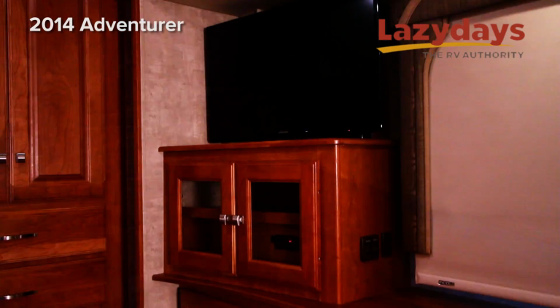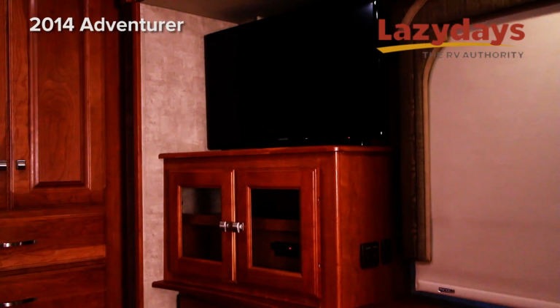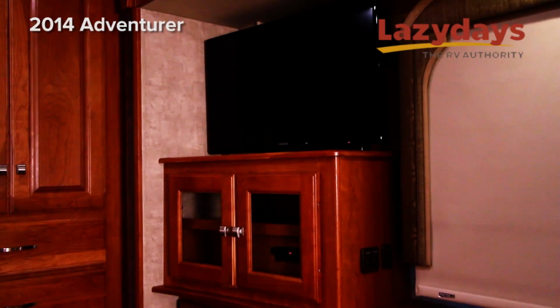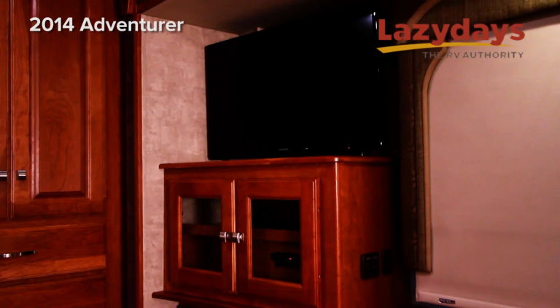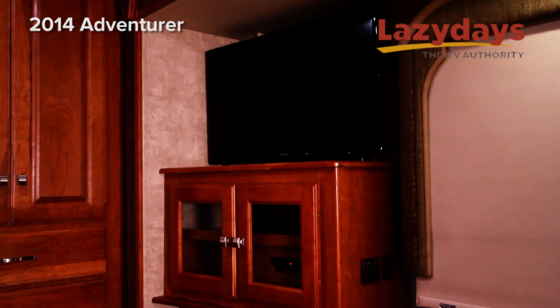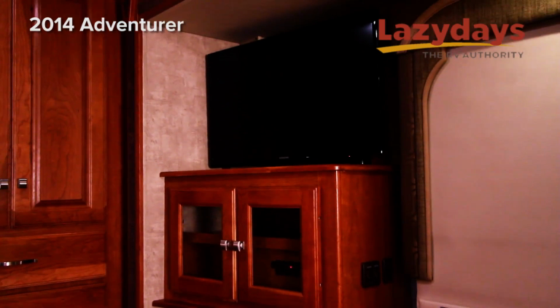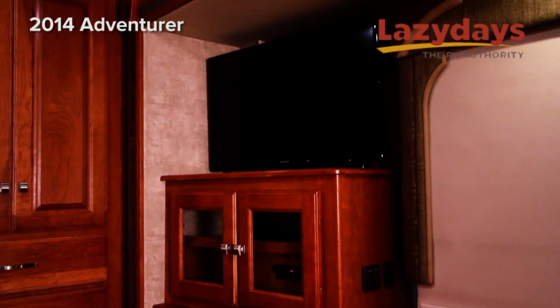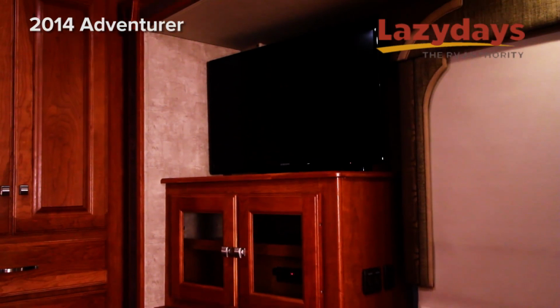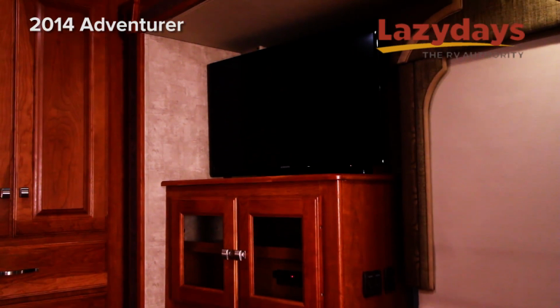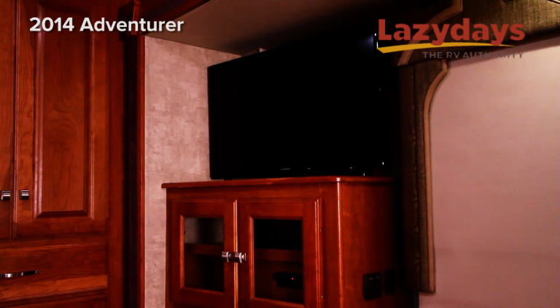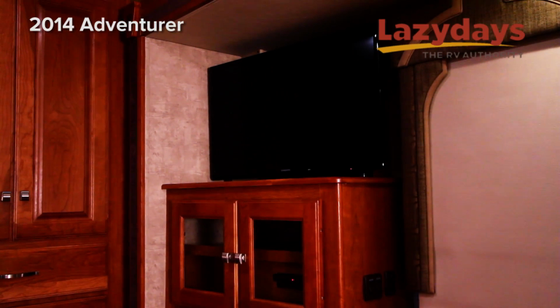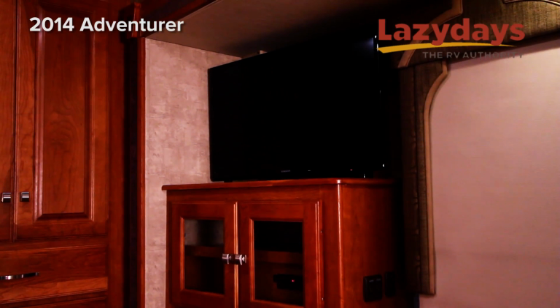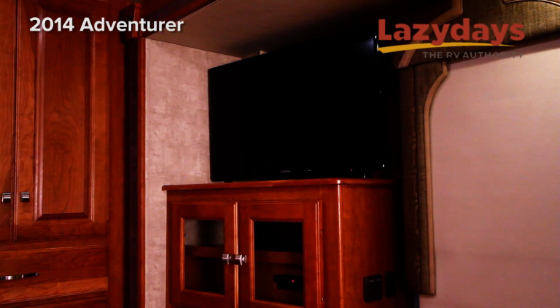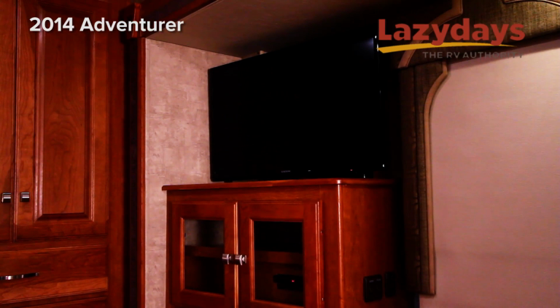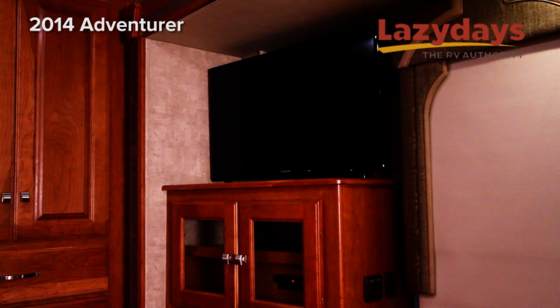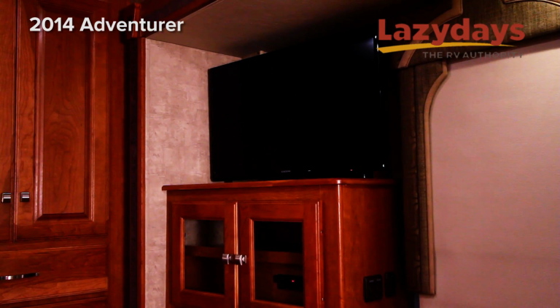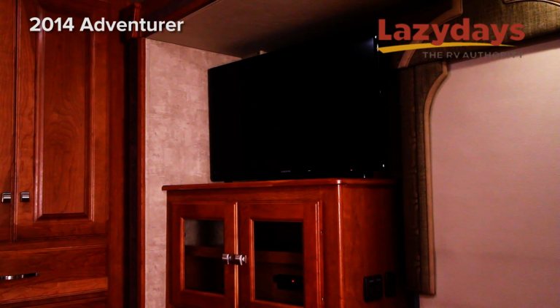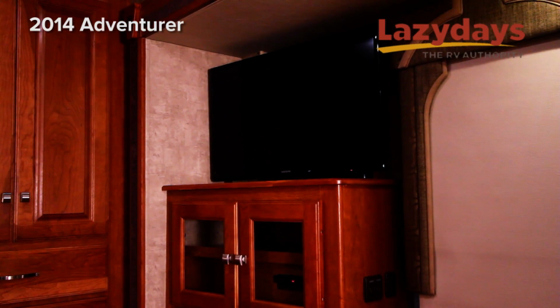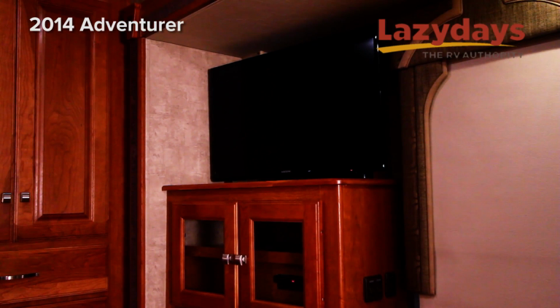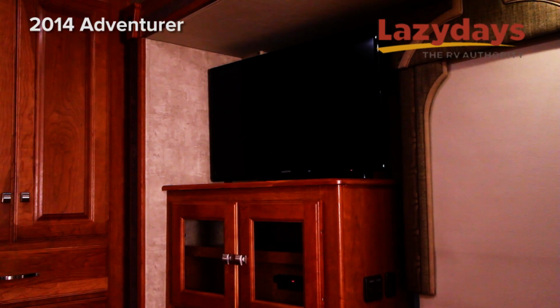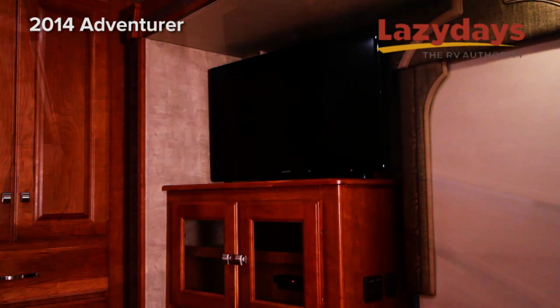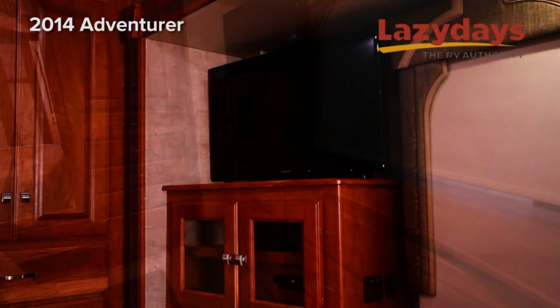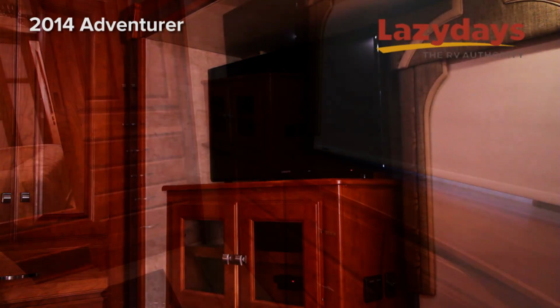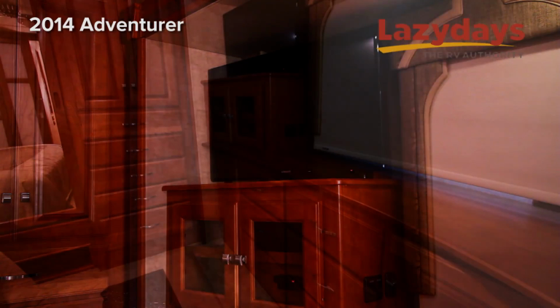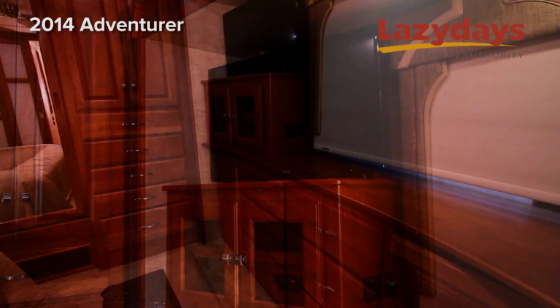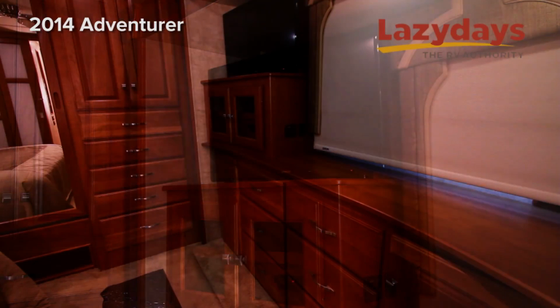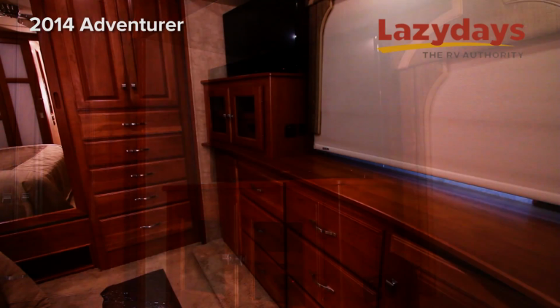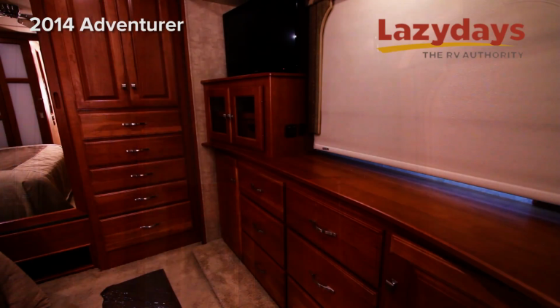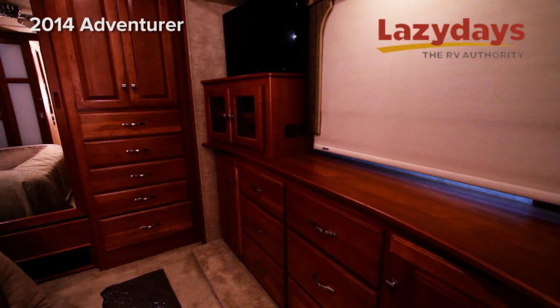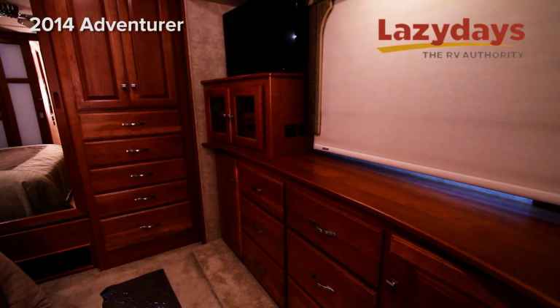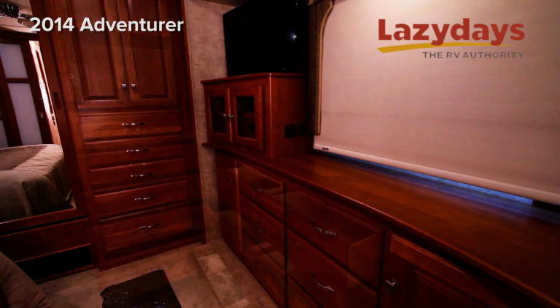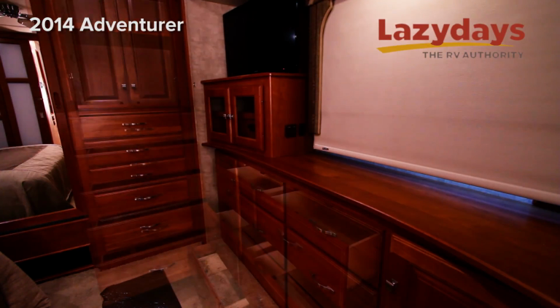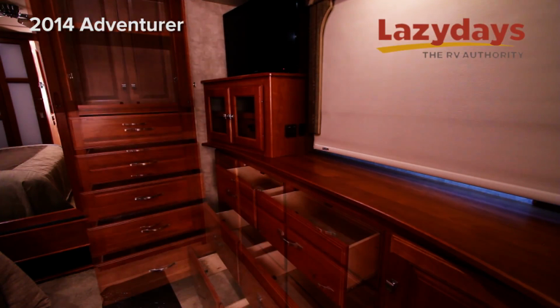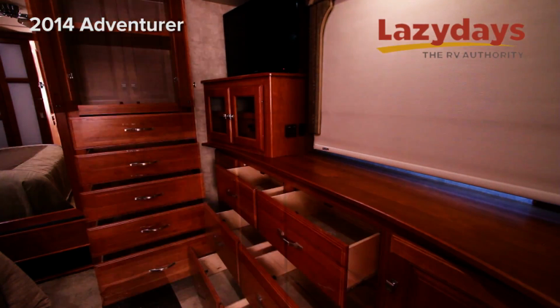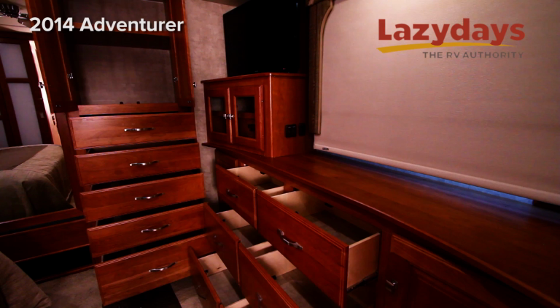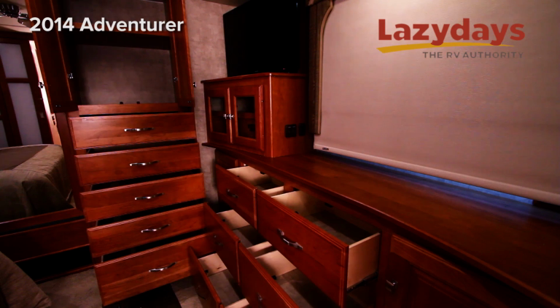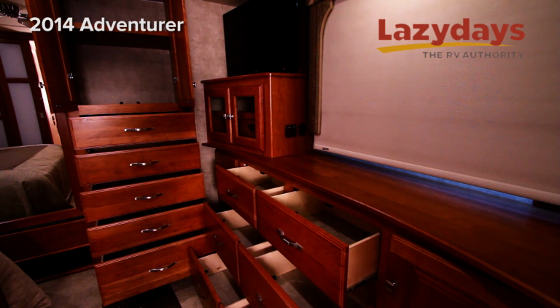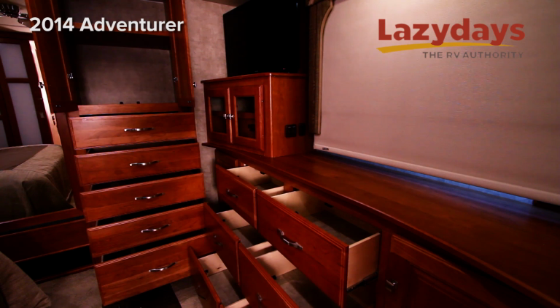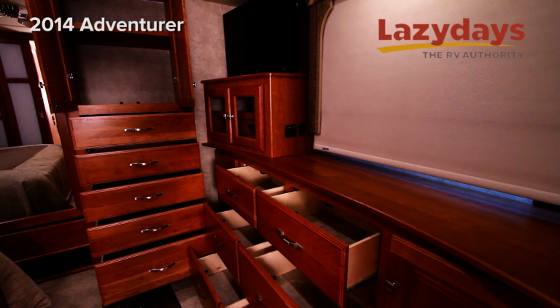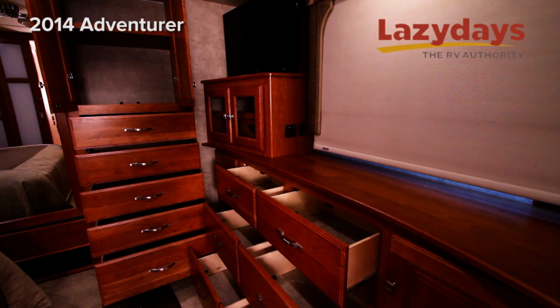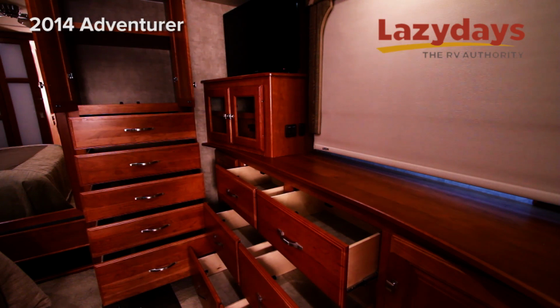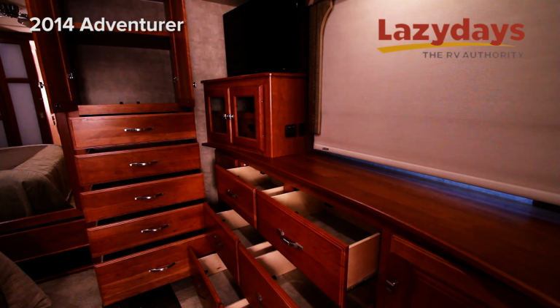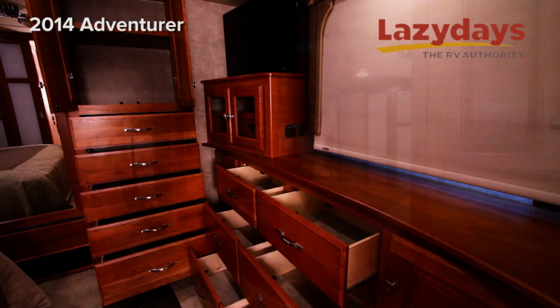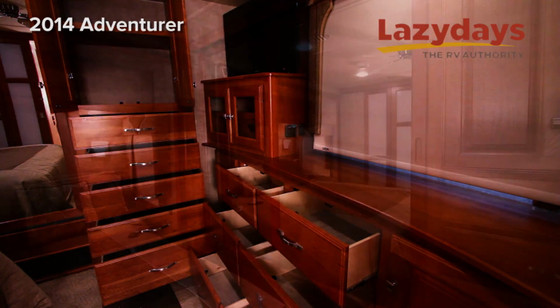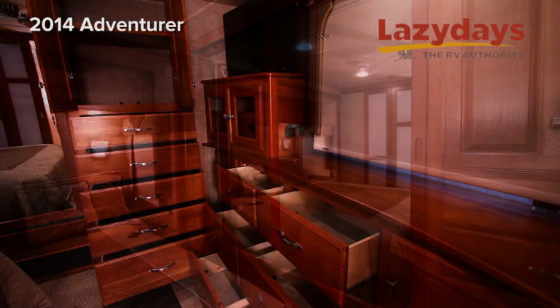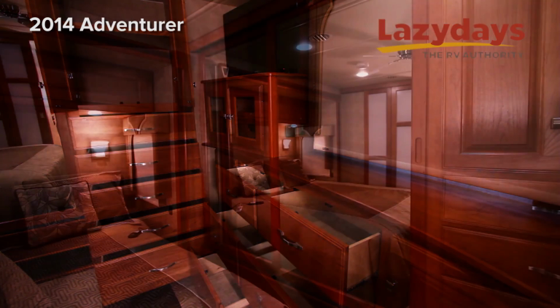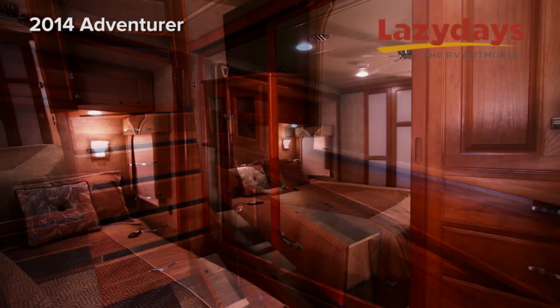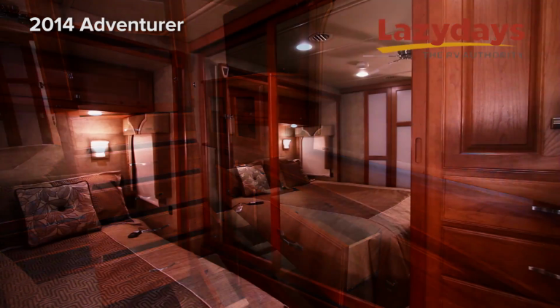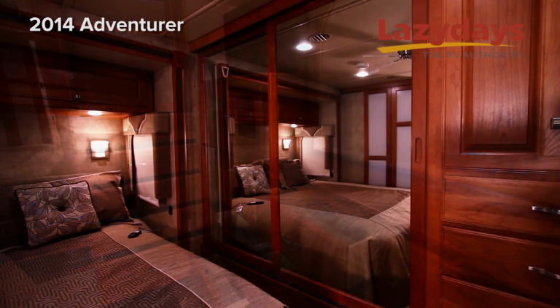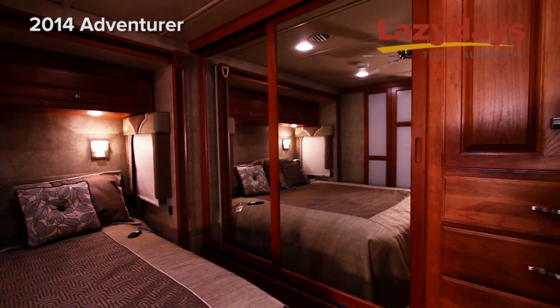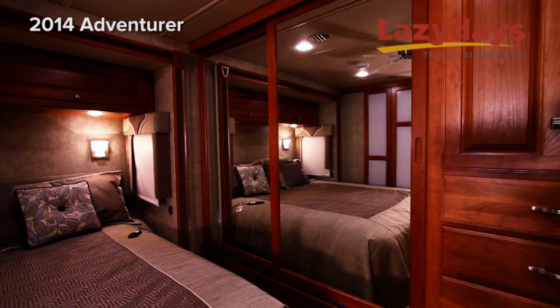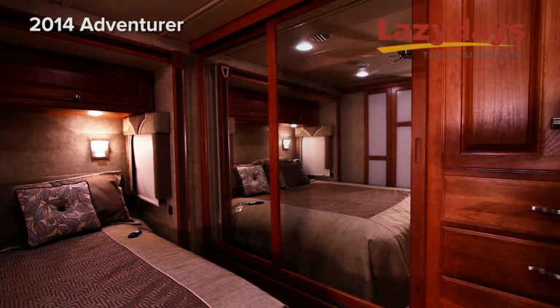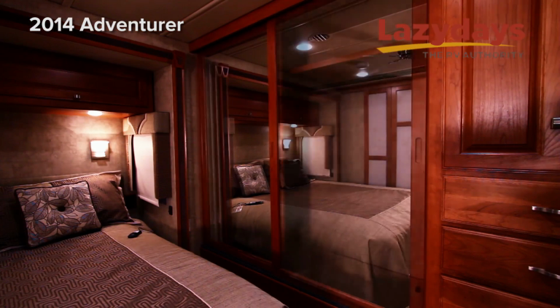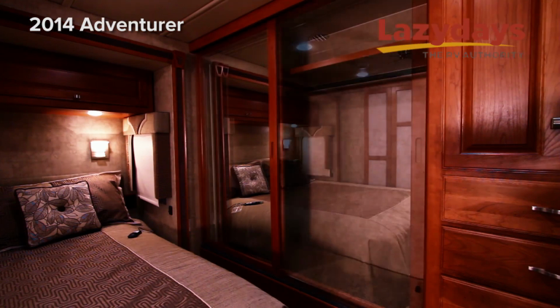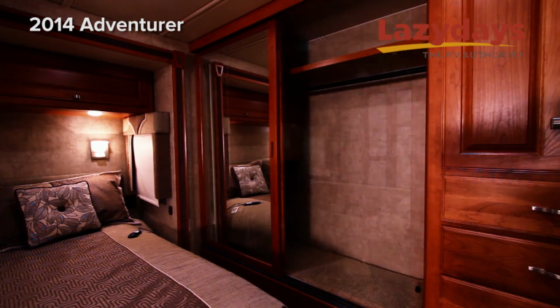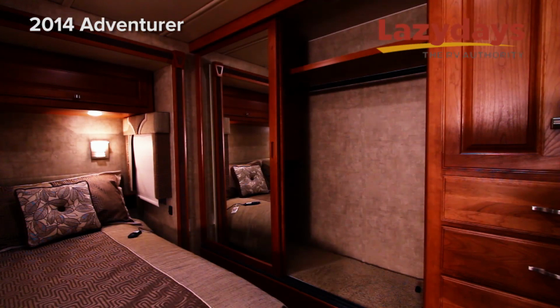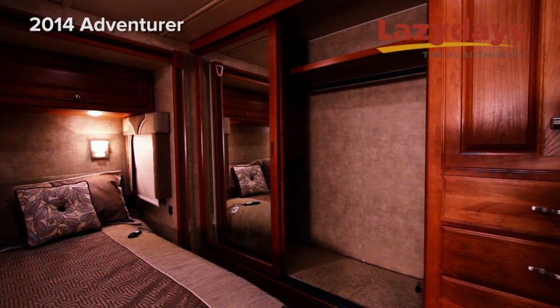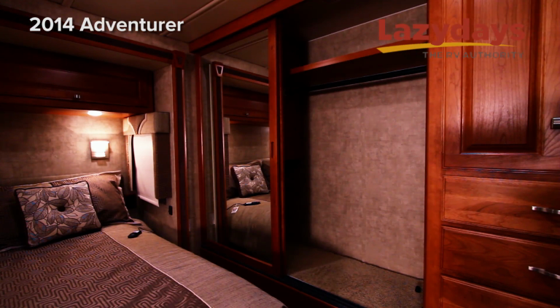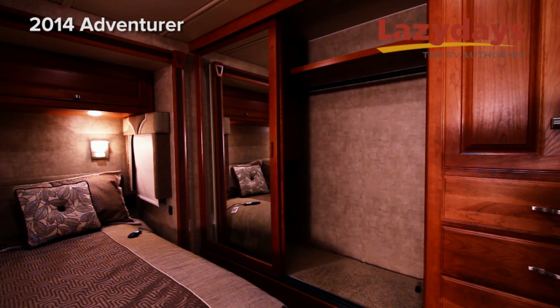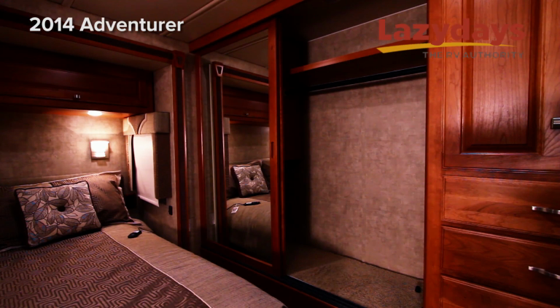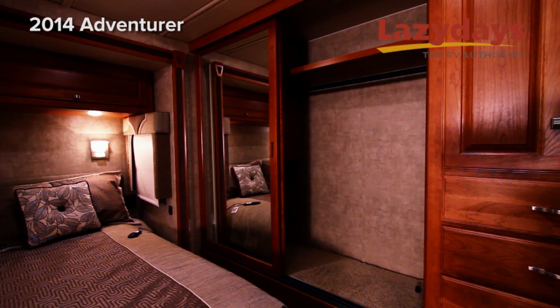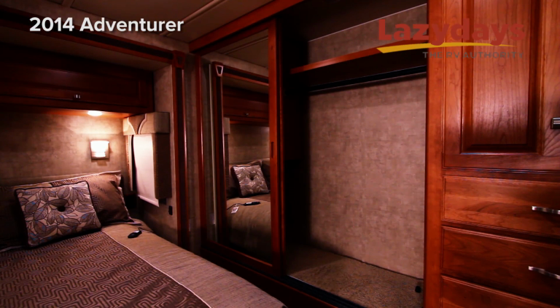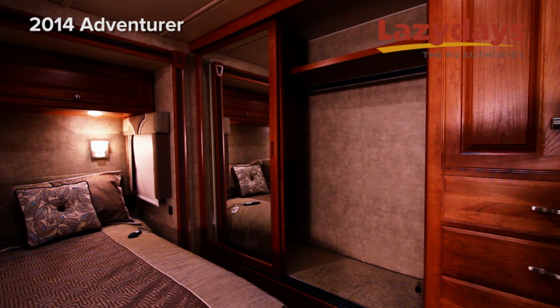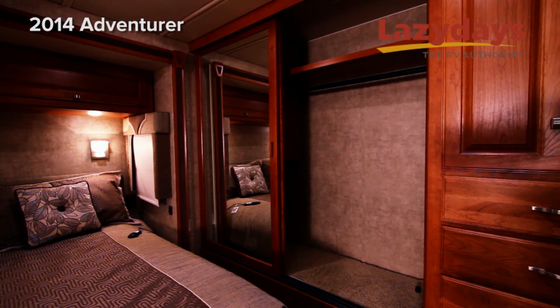The bedroom also features a Samsung TV, stacked drawers, closet space, and a wardrobe in the back.